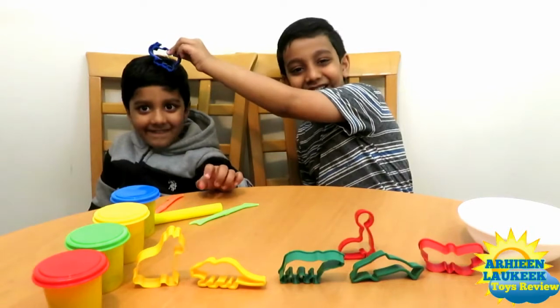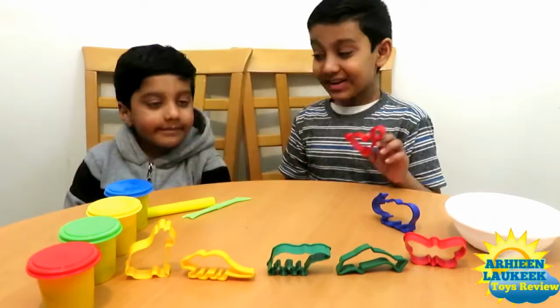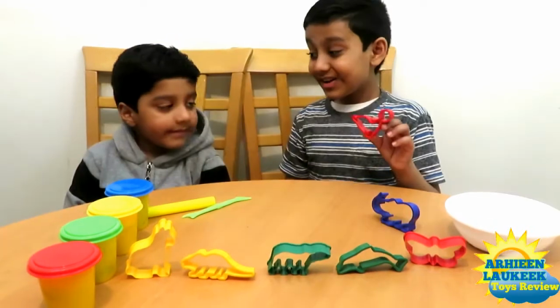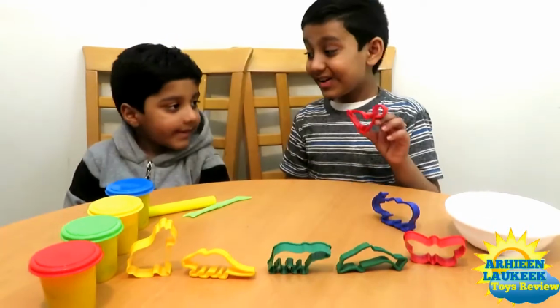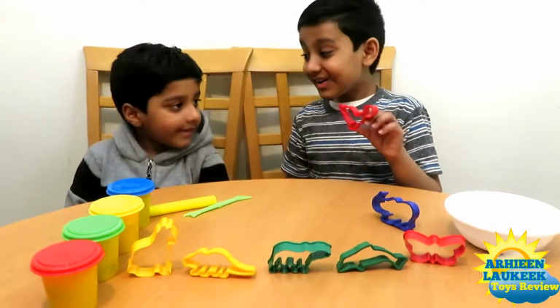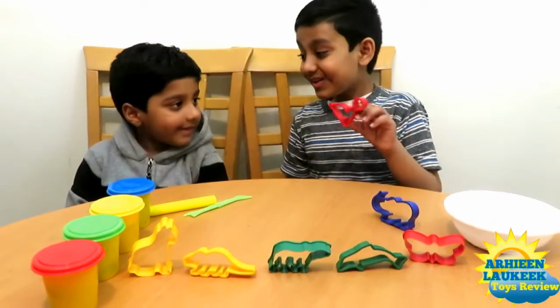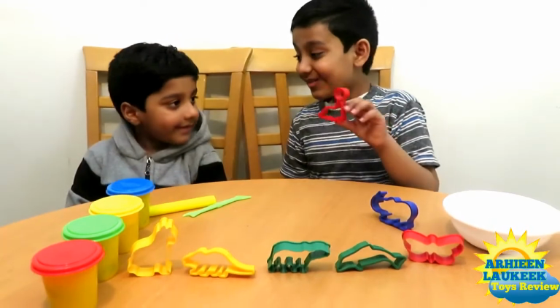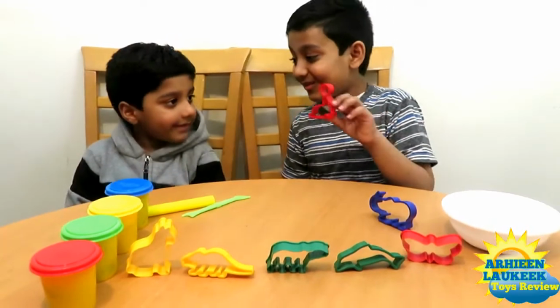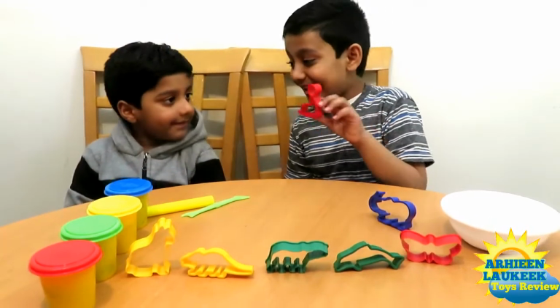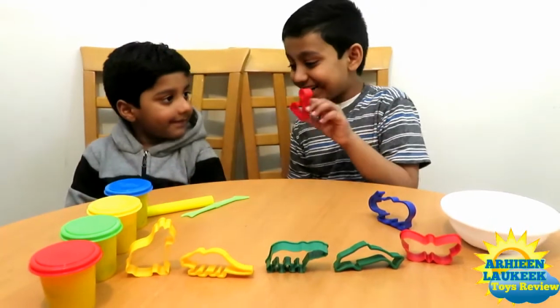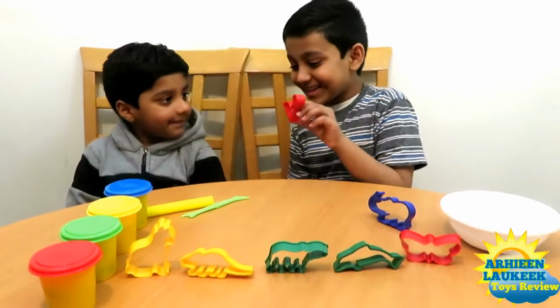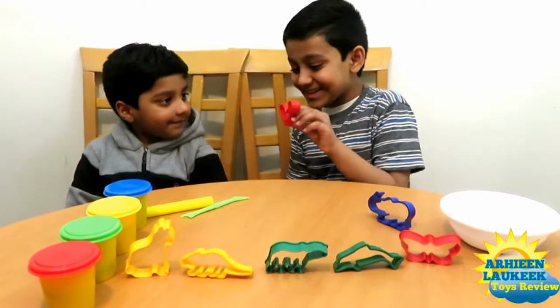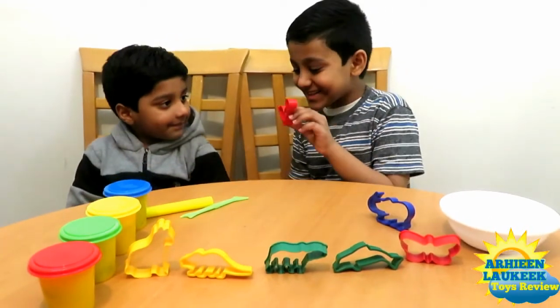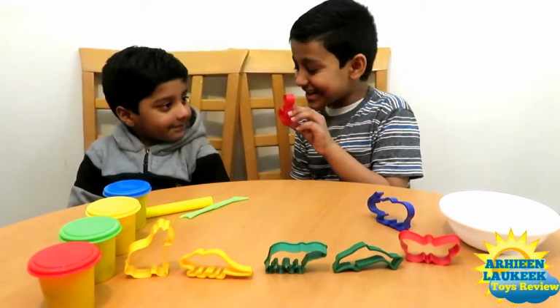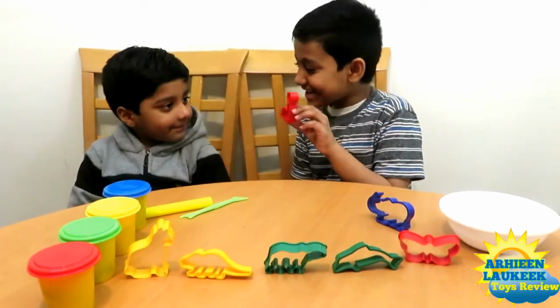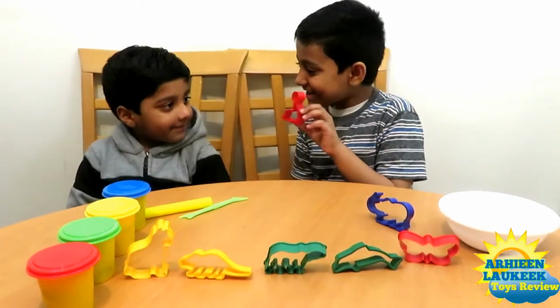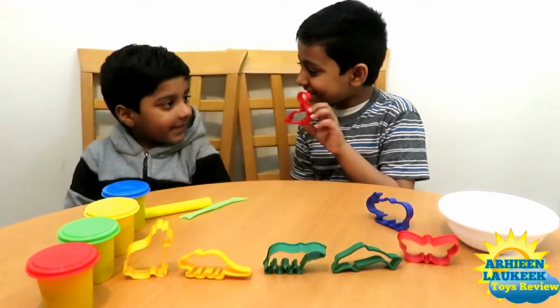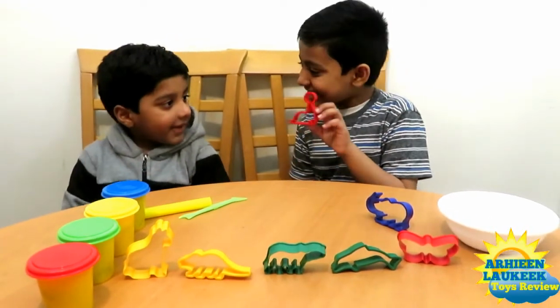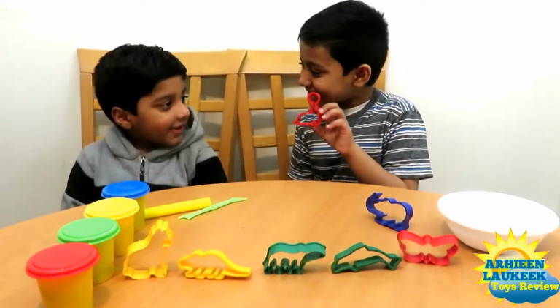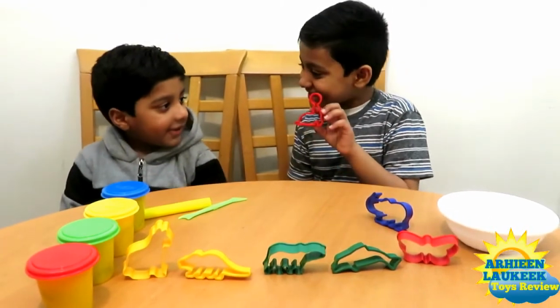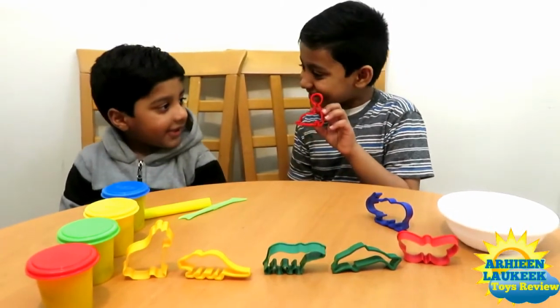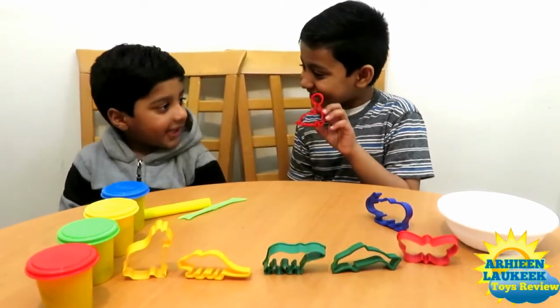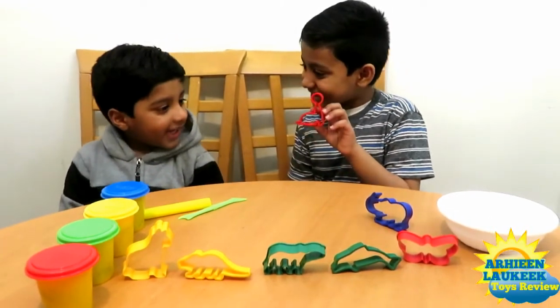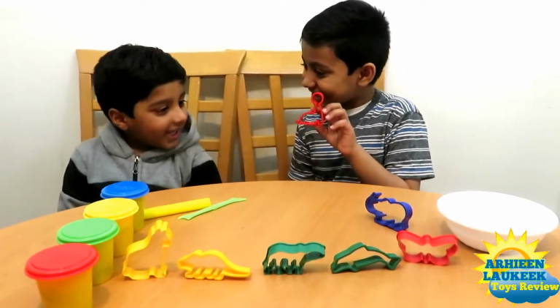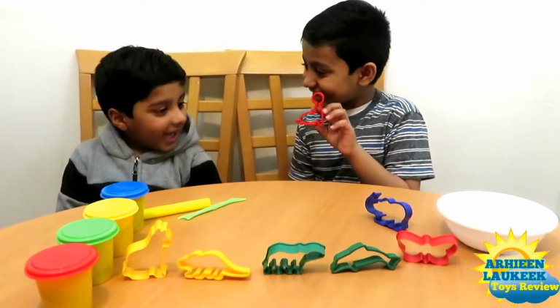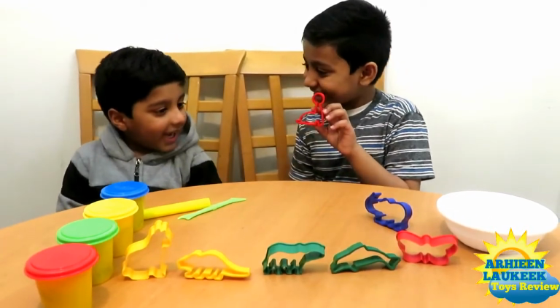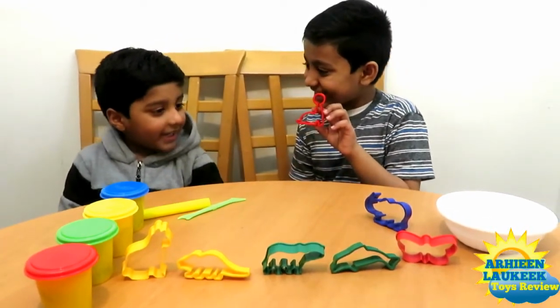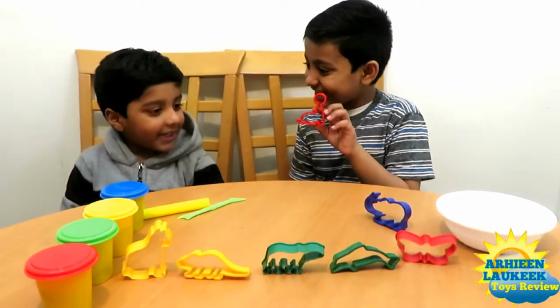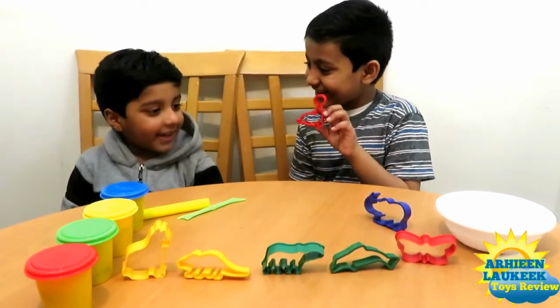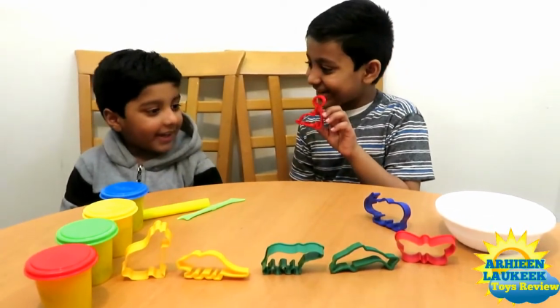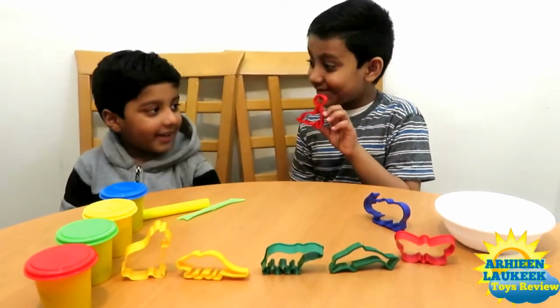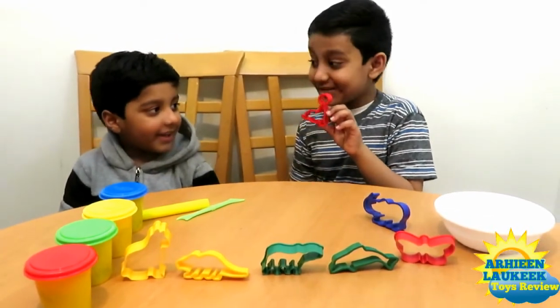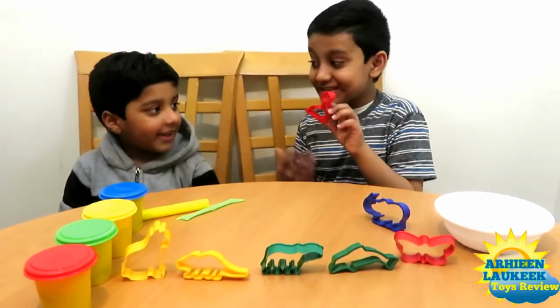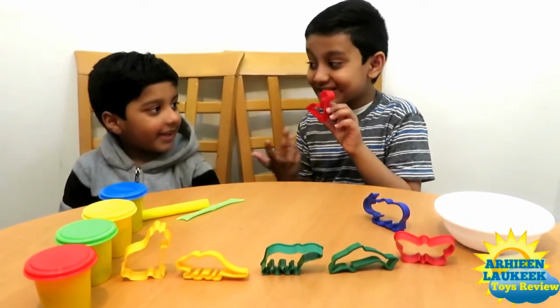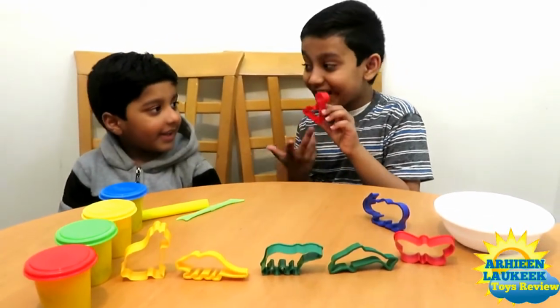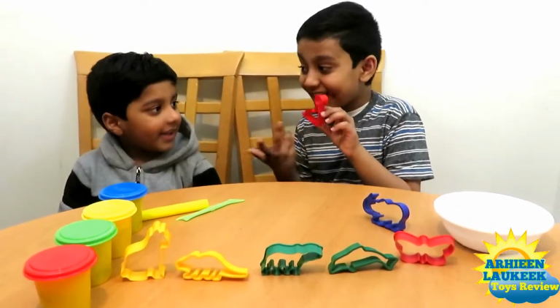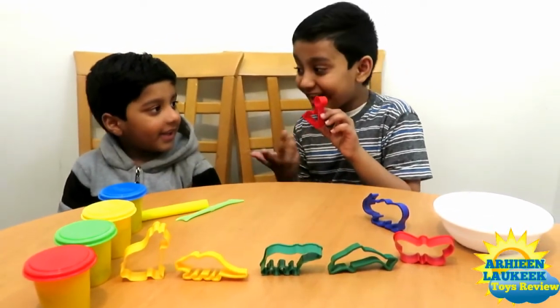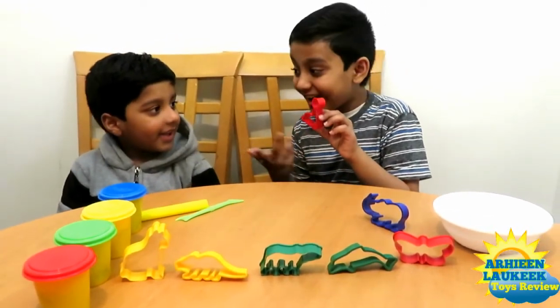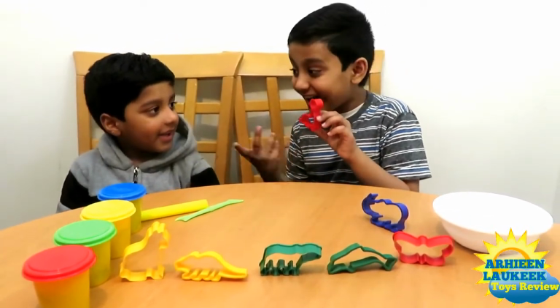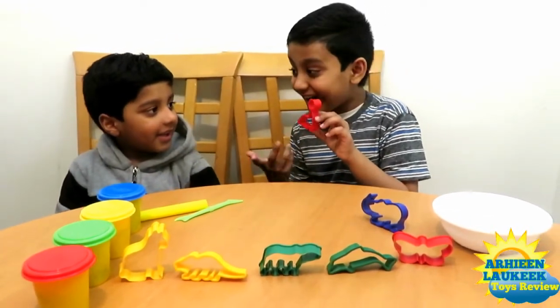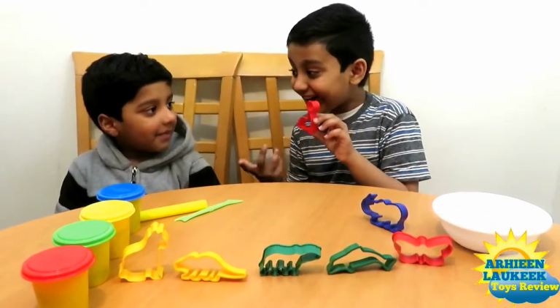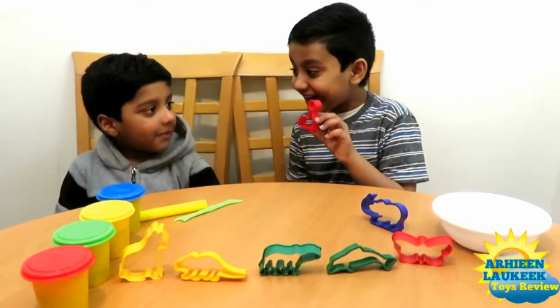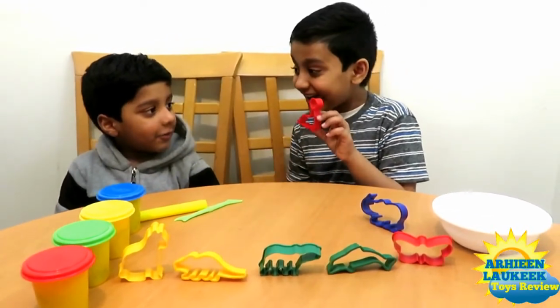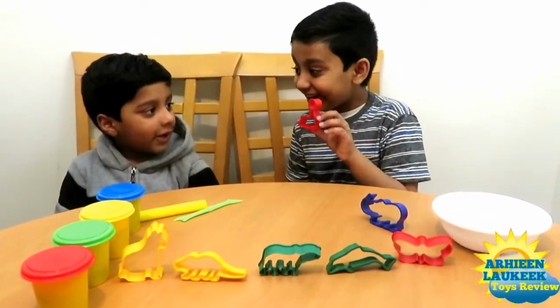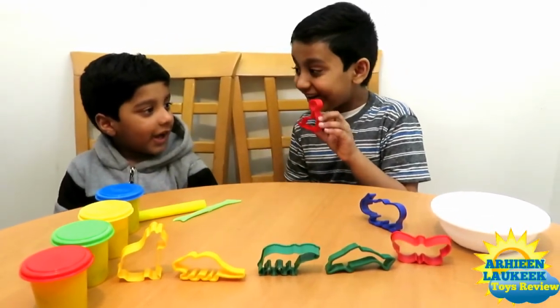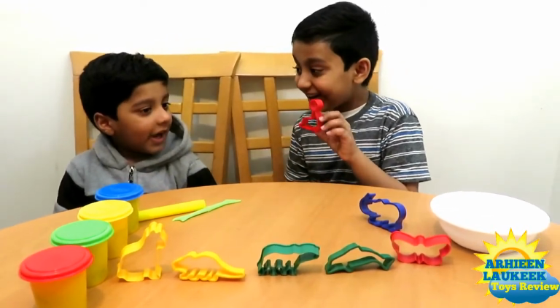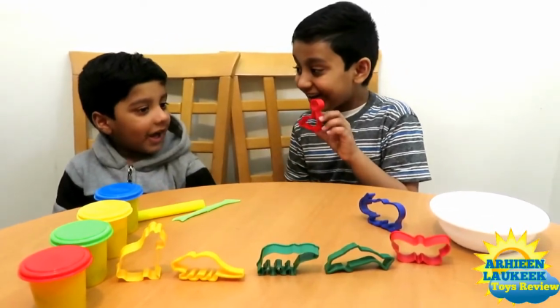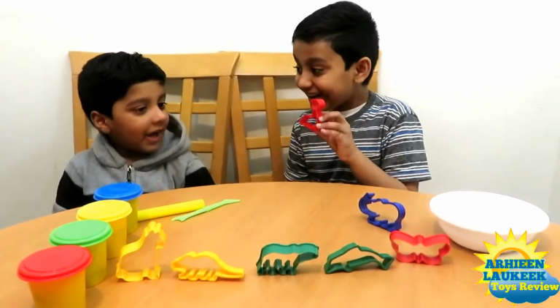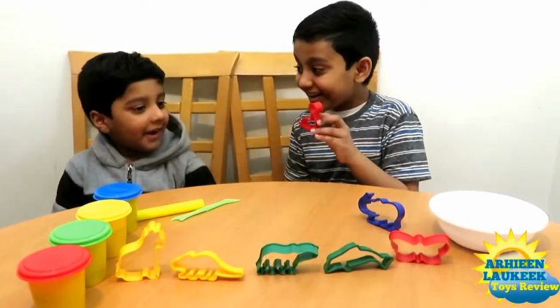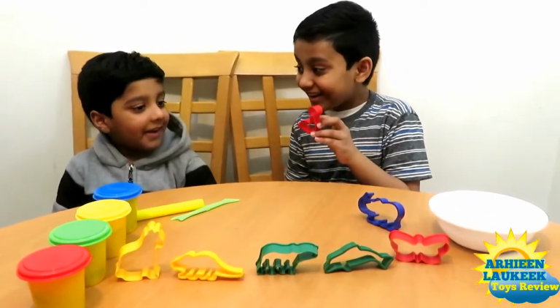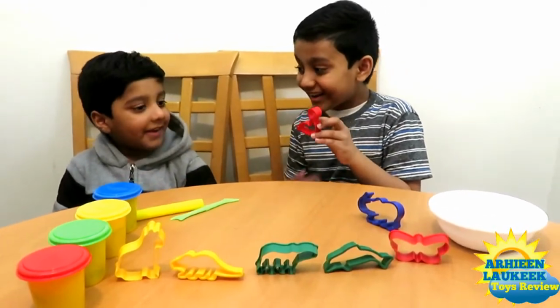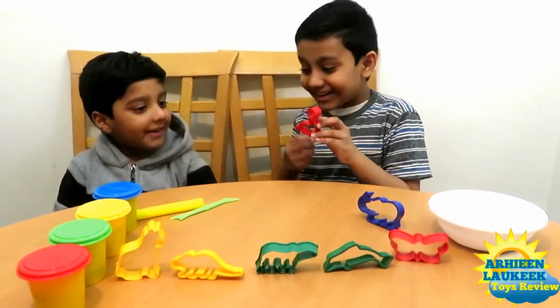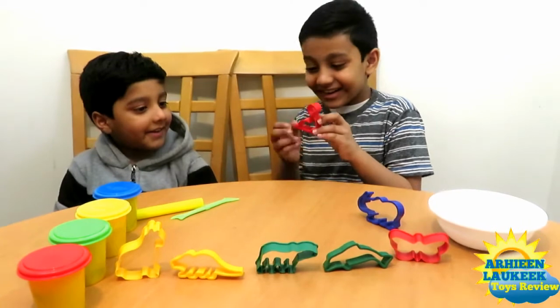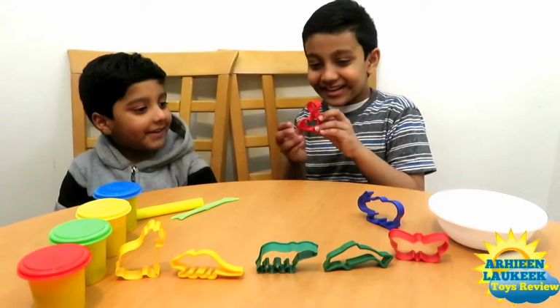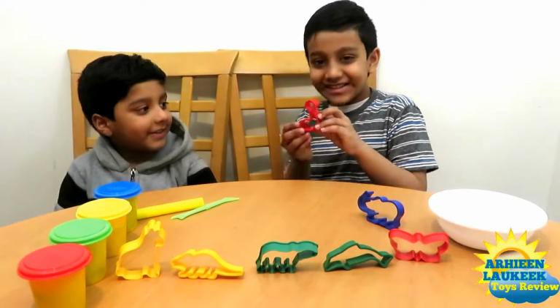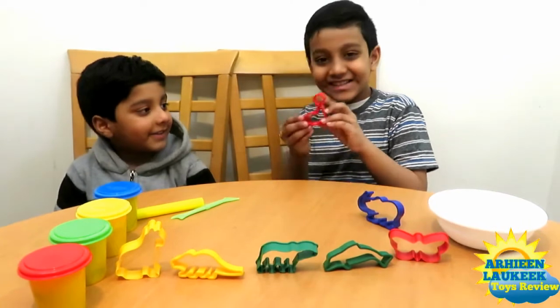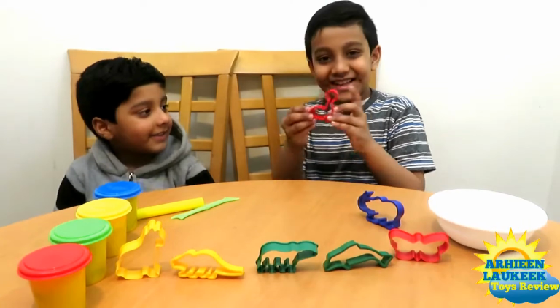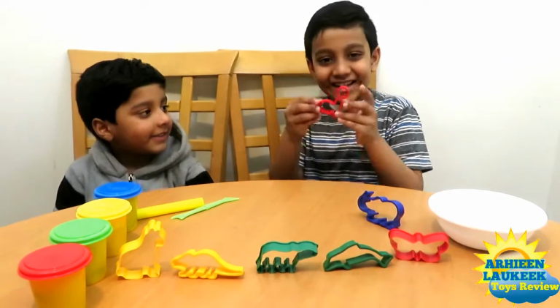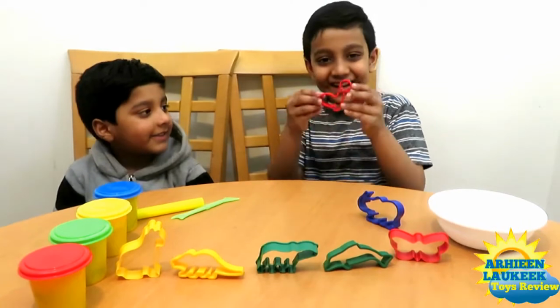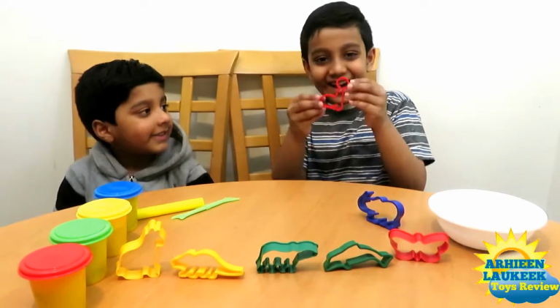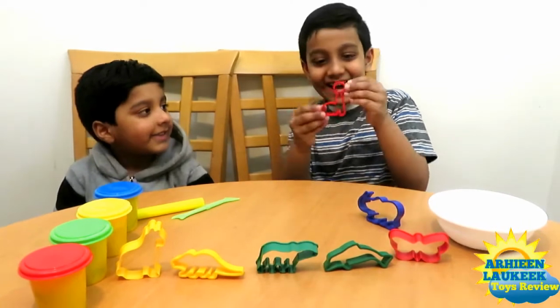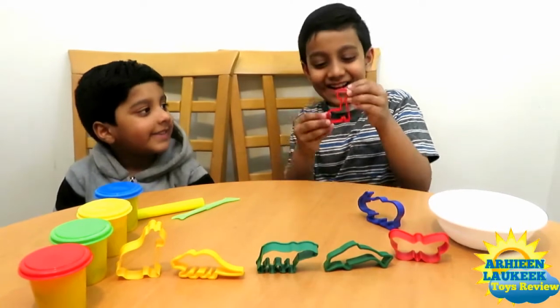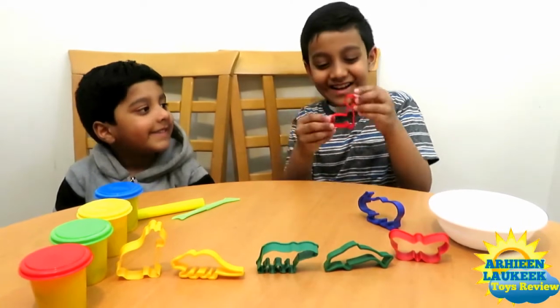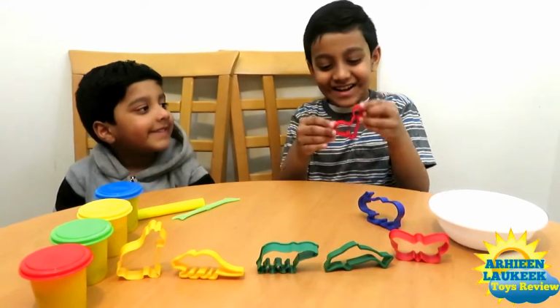What is this? Sea lion. Which color? Red. Sea lion.